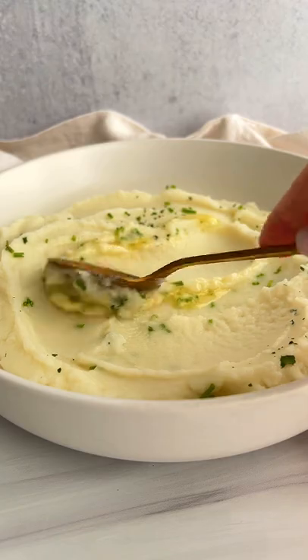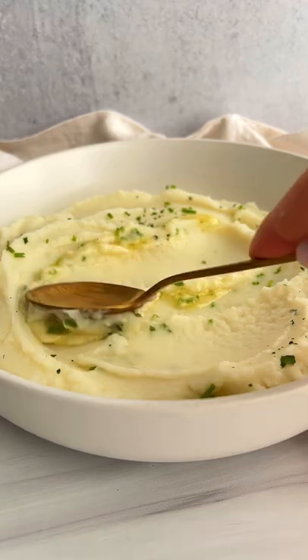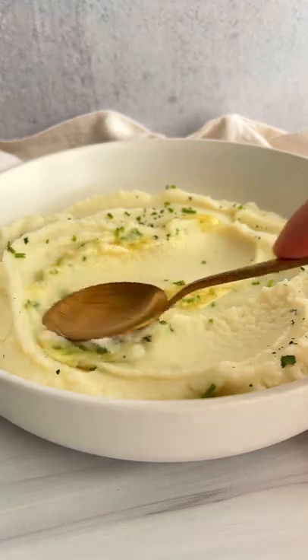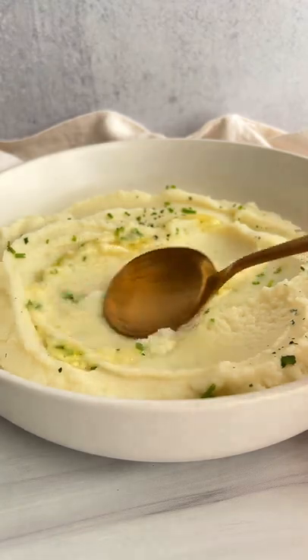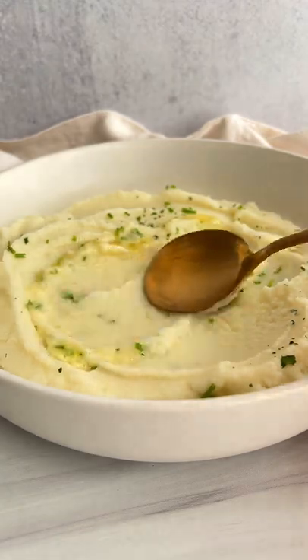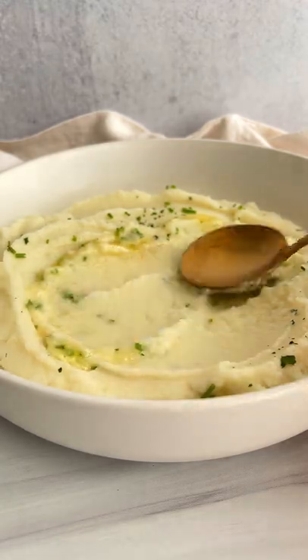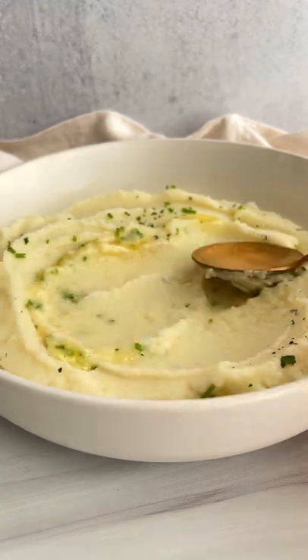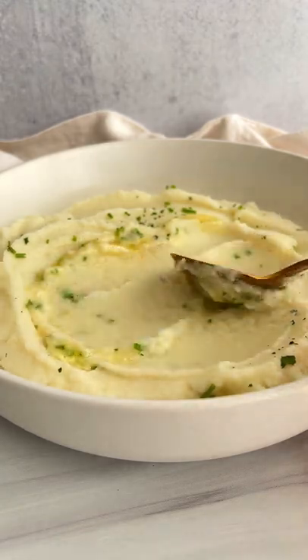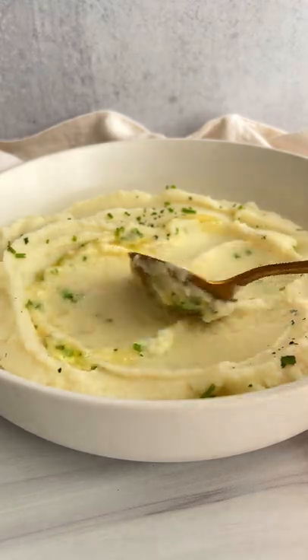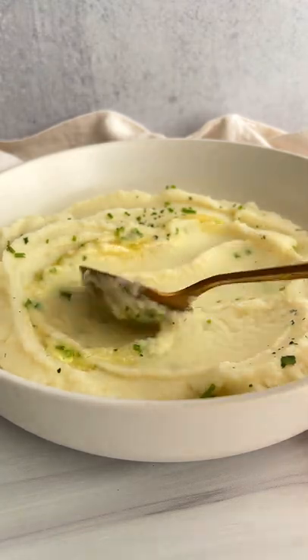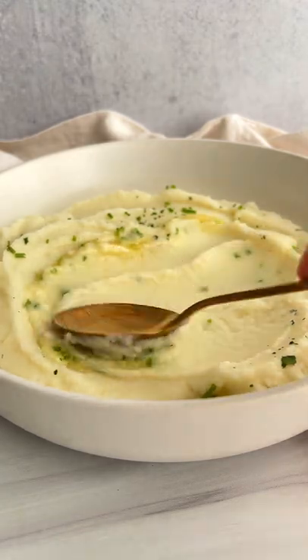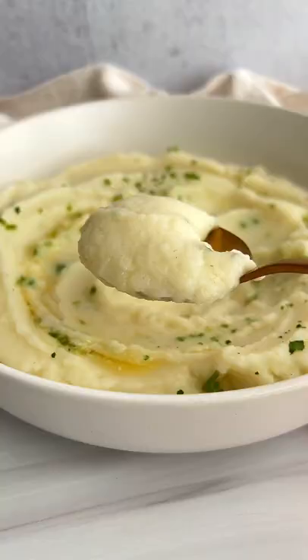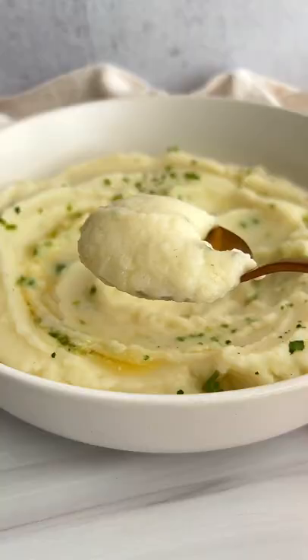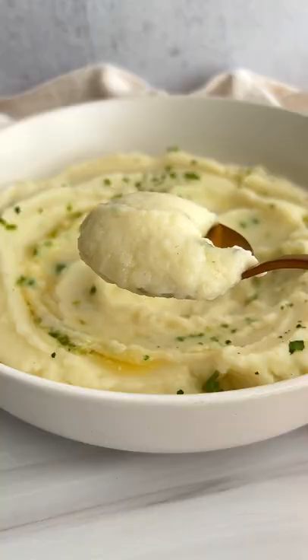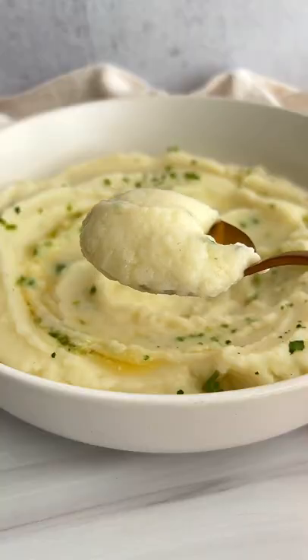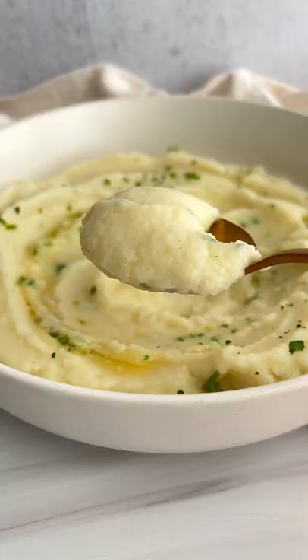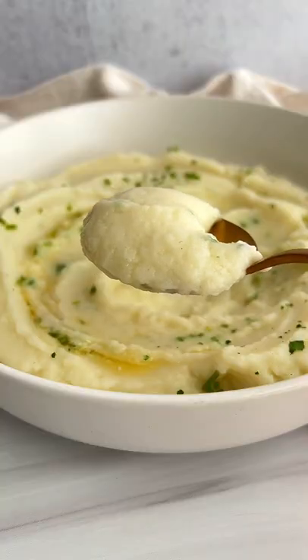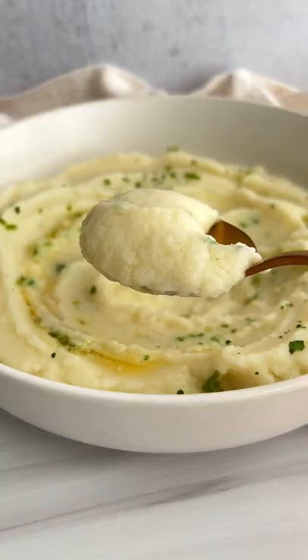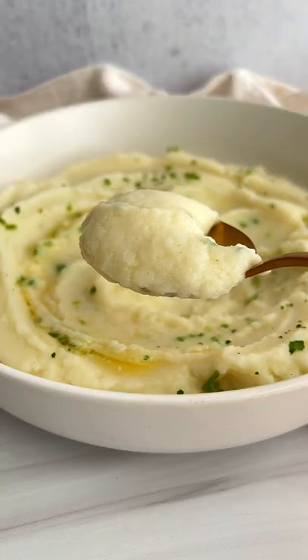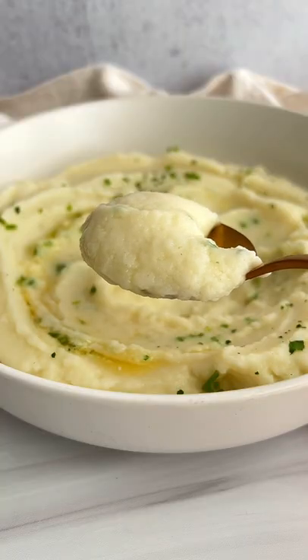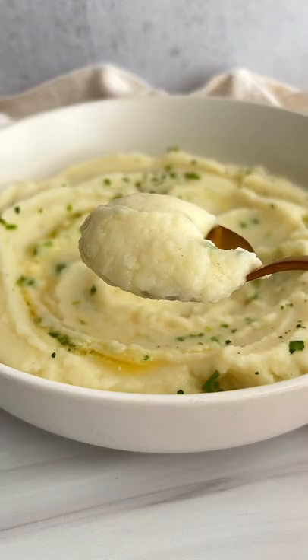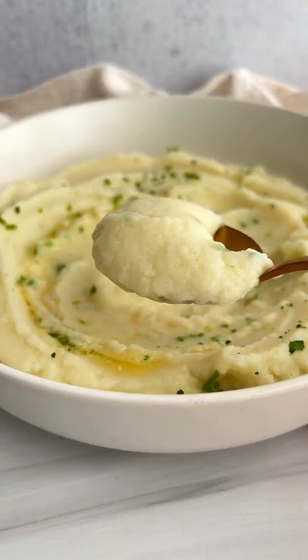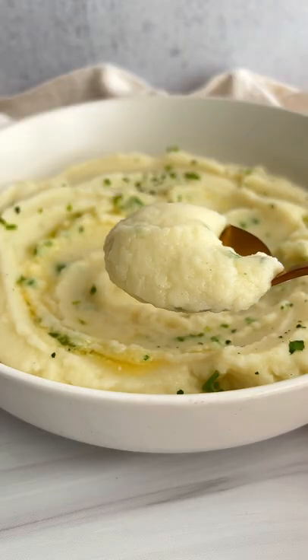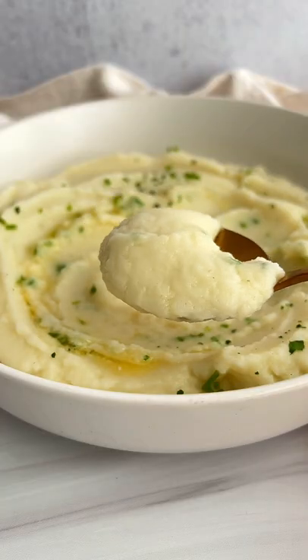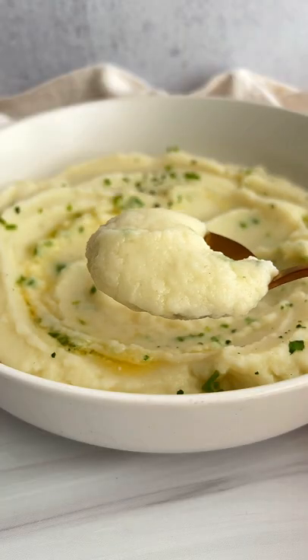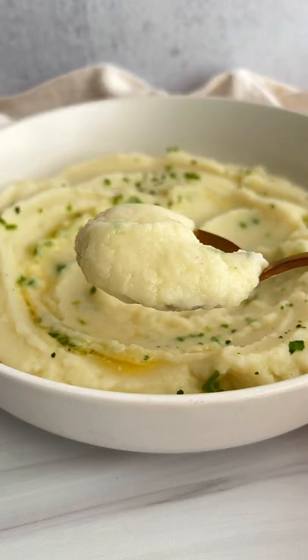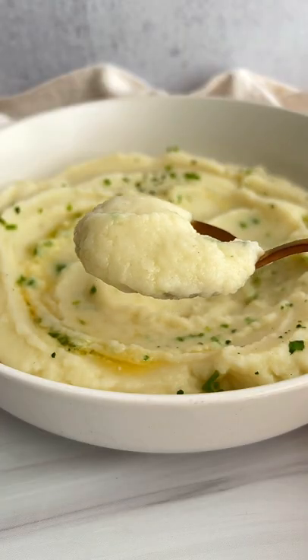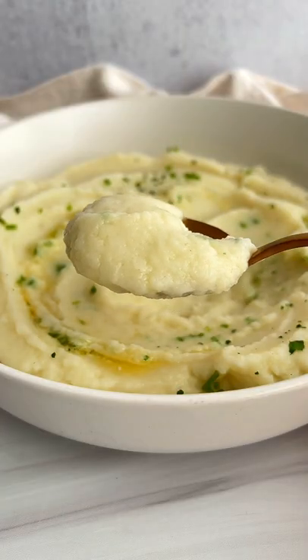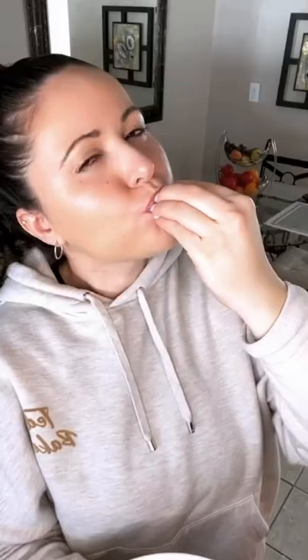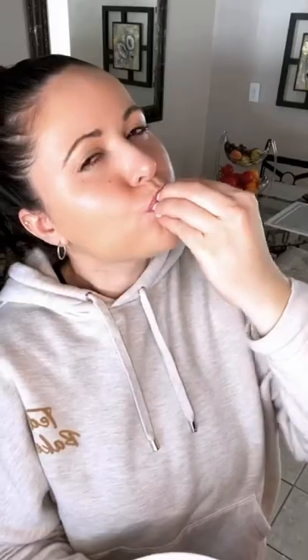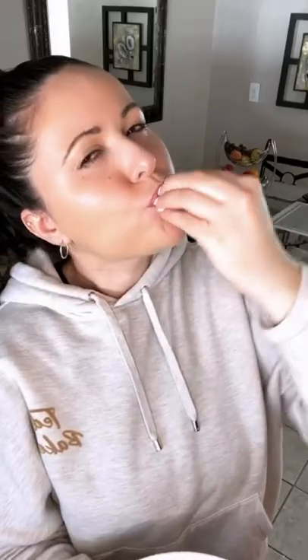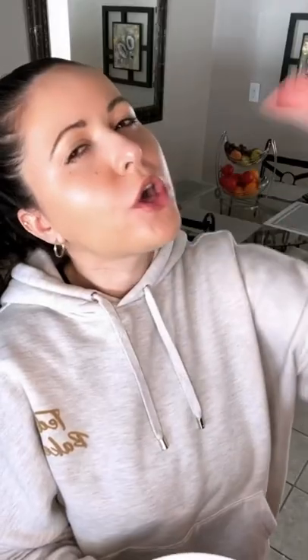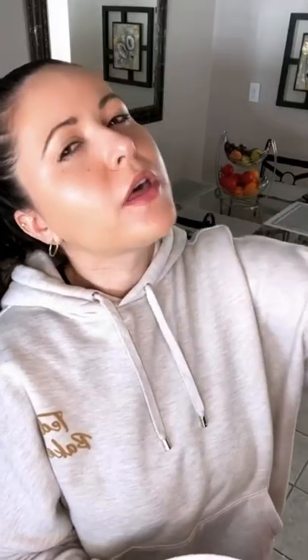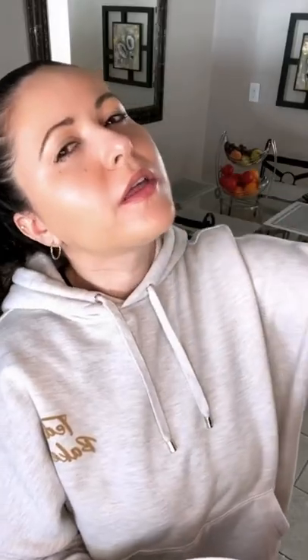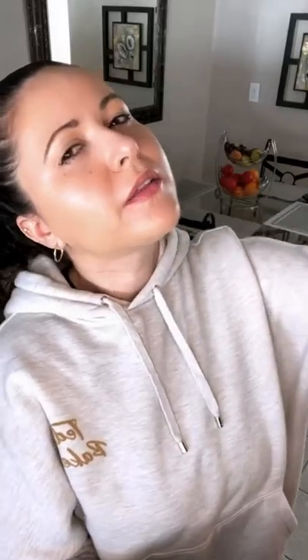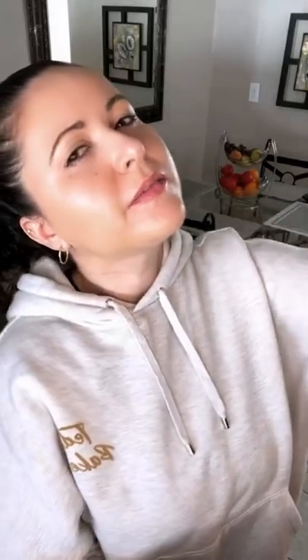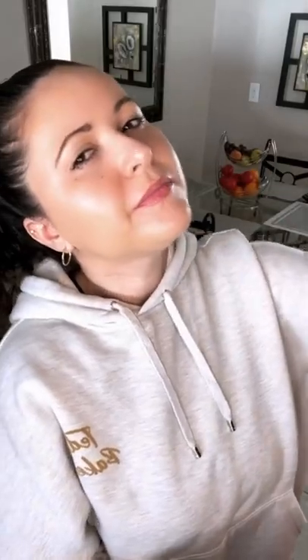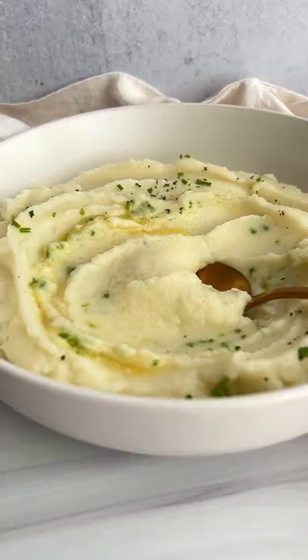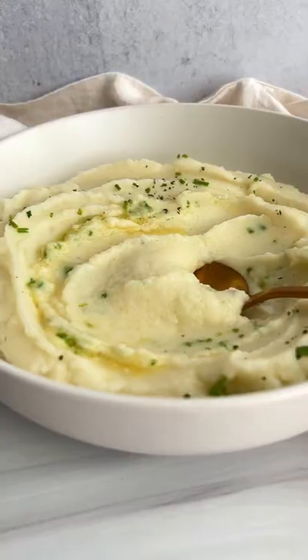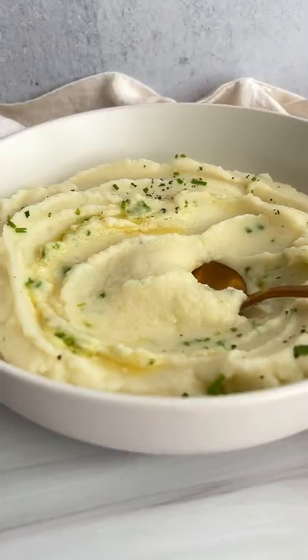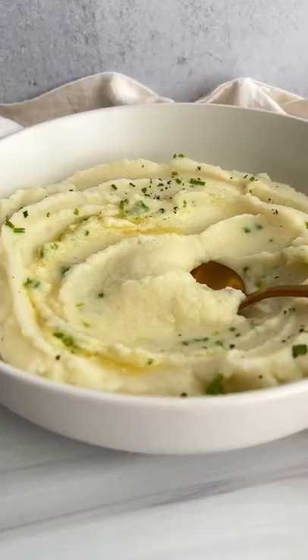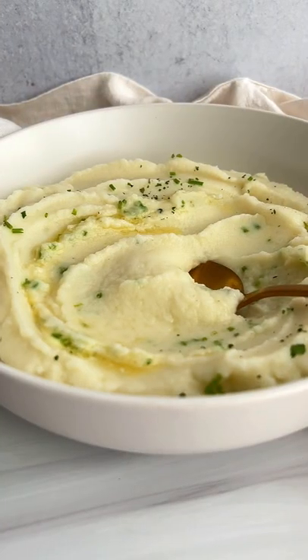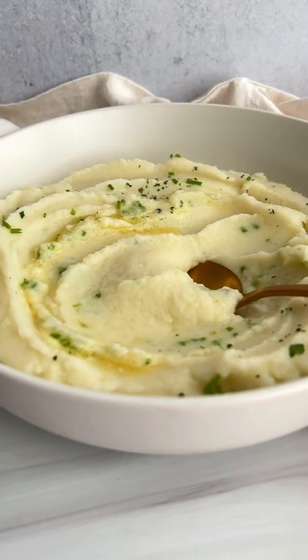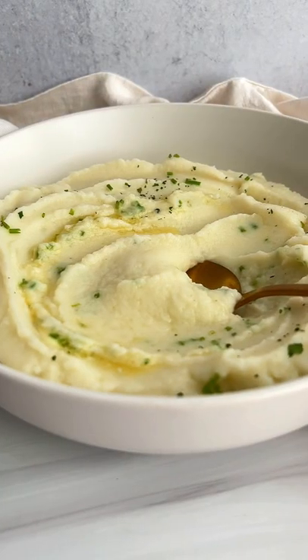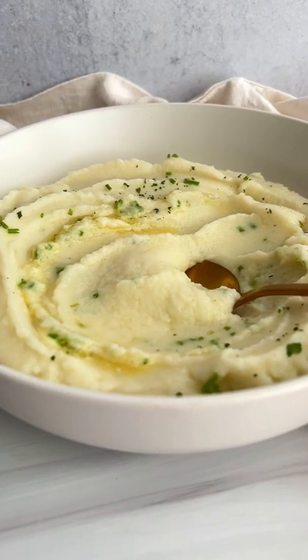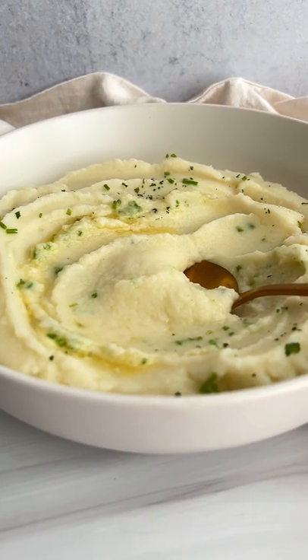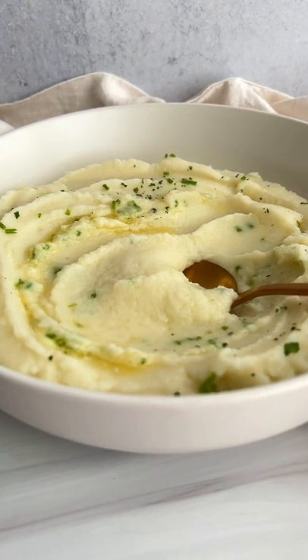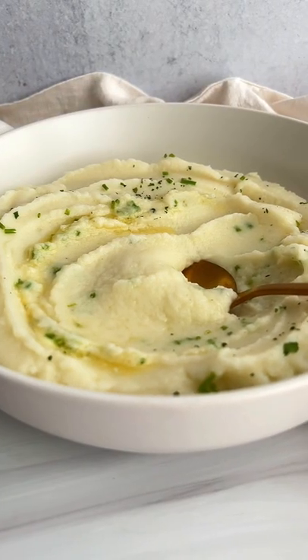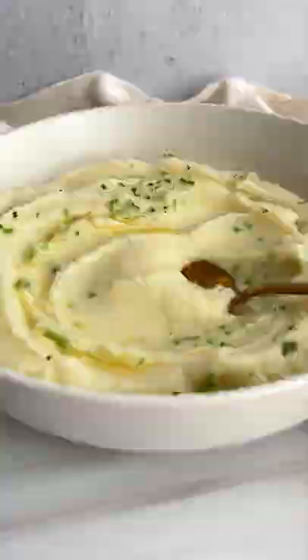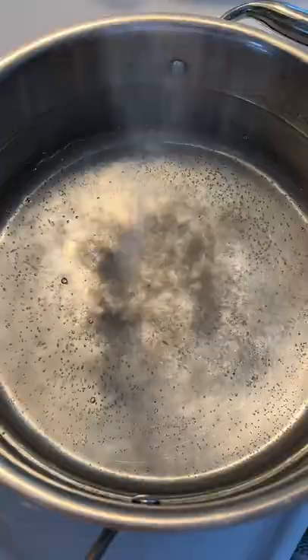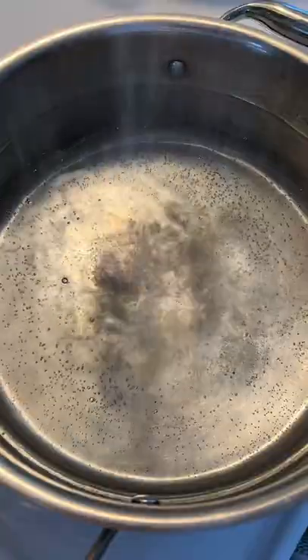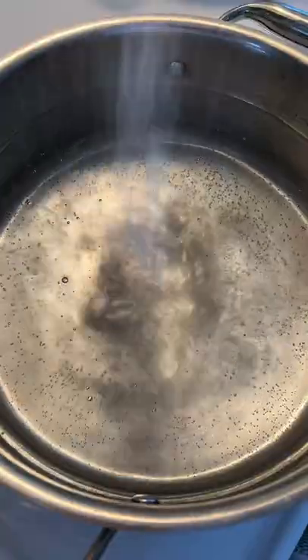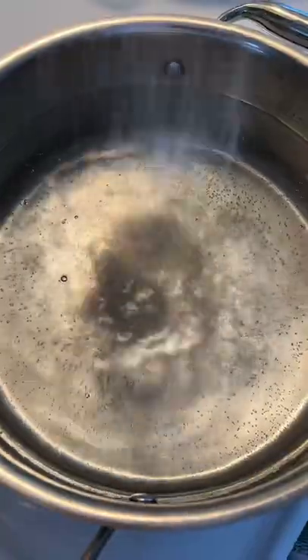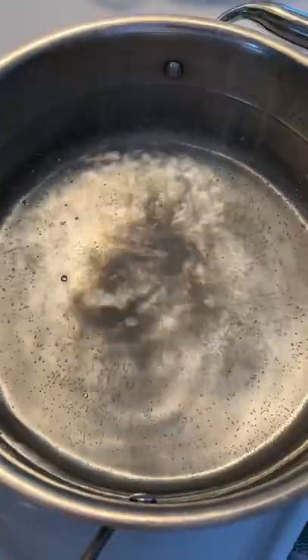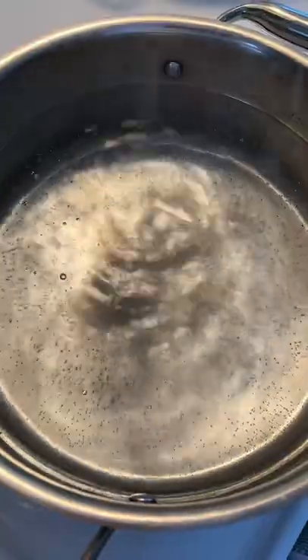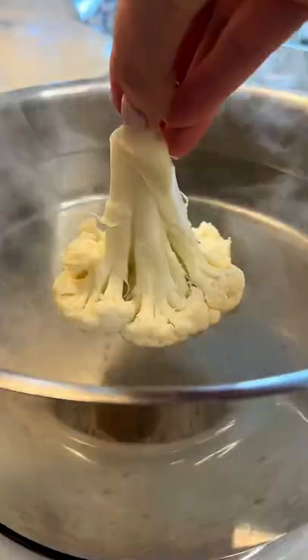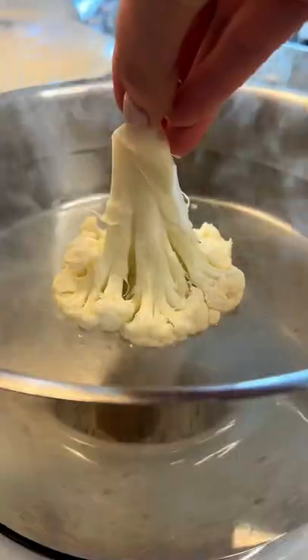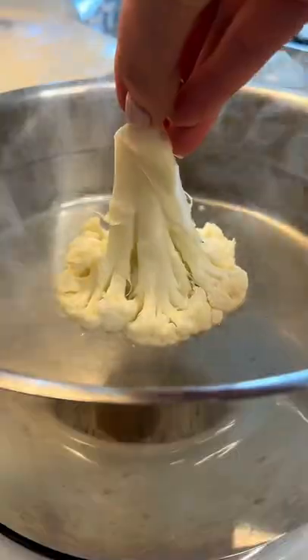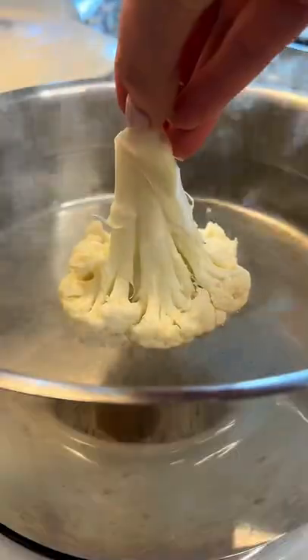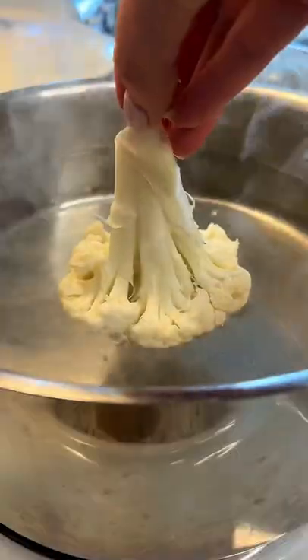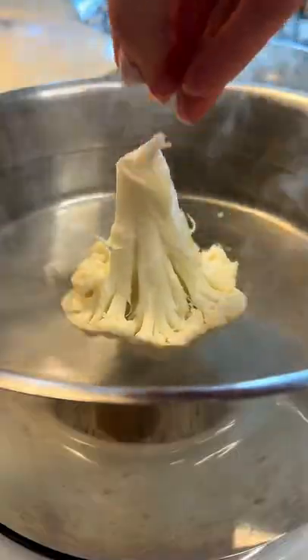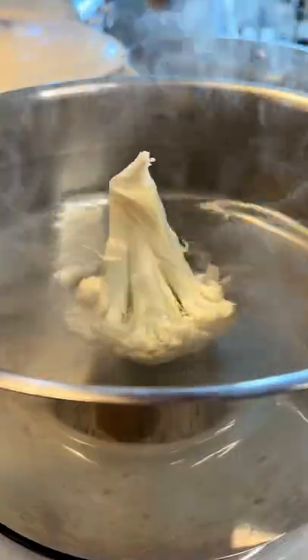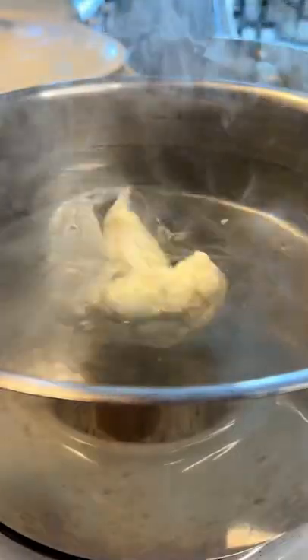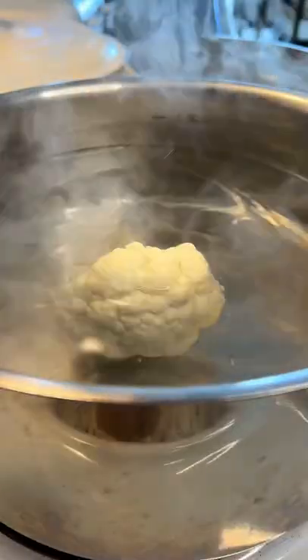Not that I'm counting, but we're making the easiest, most delicious, creamy, low-calorie, garlicky mash. Only five ingredients. Let's go!